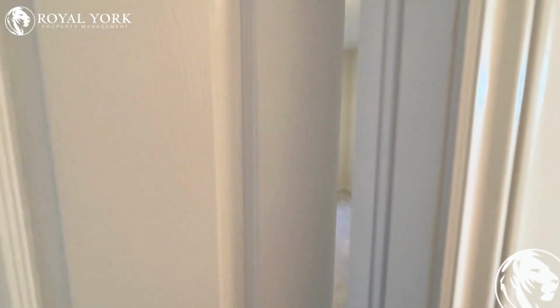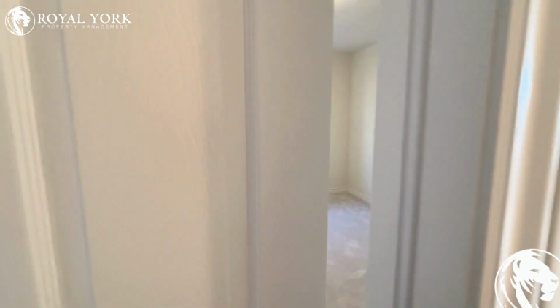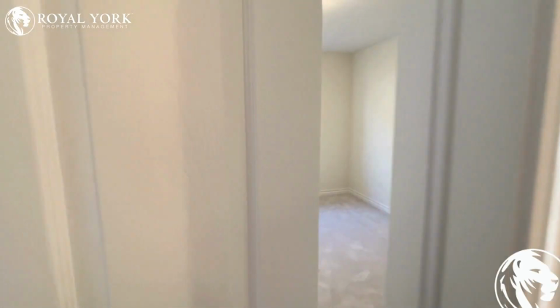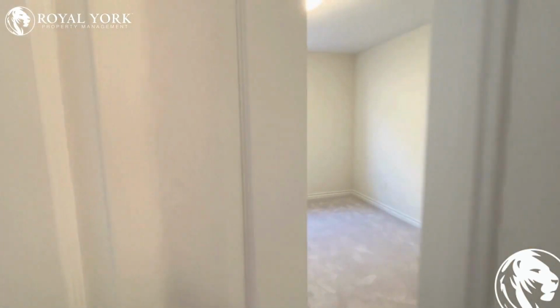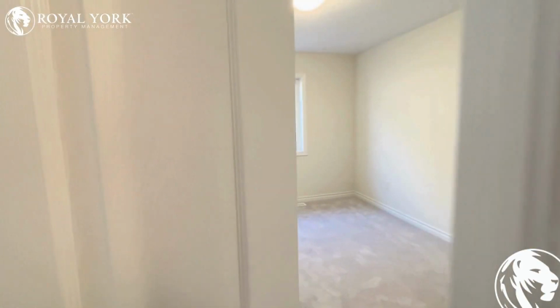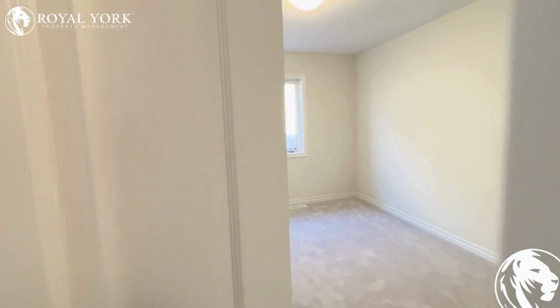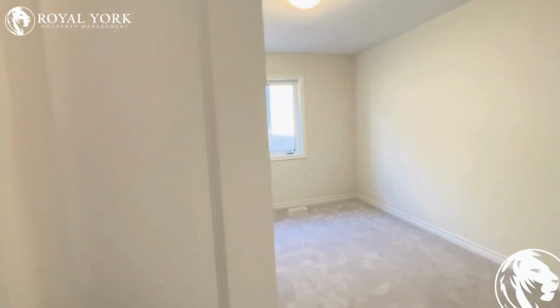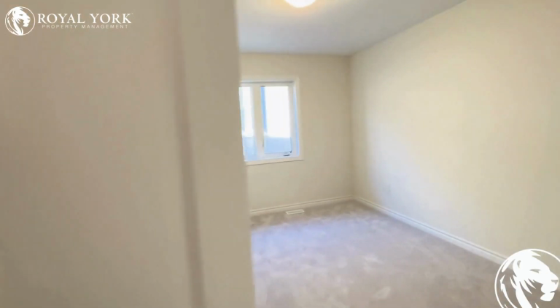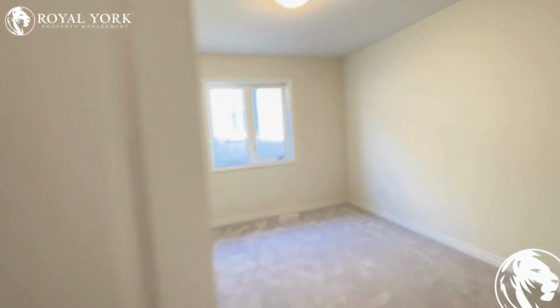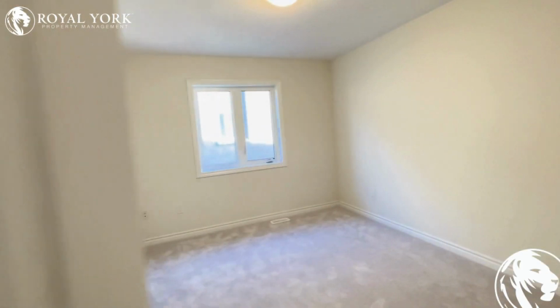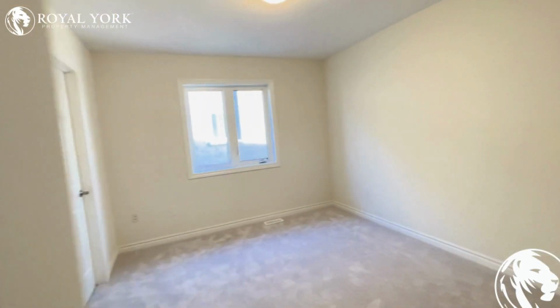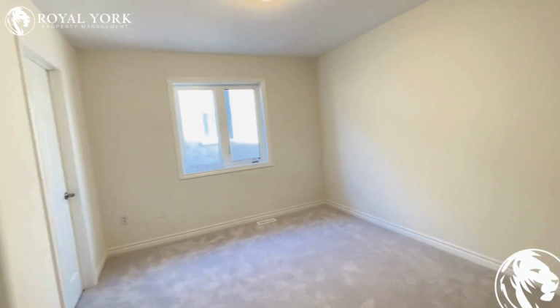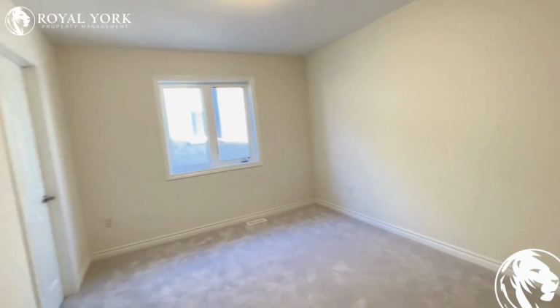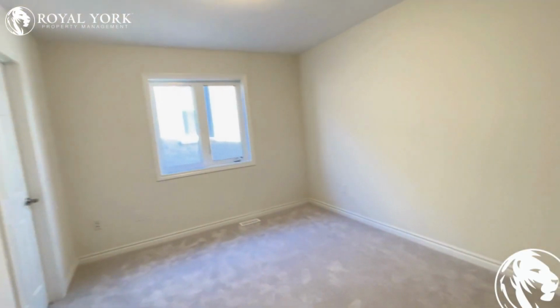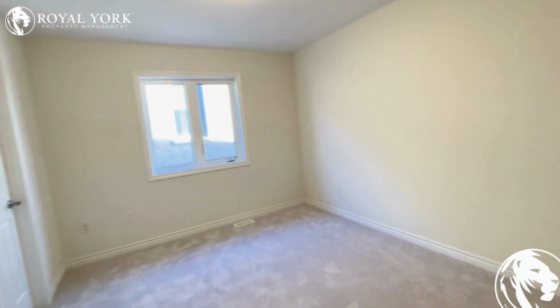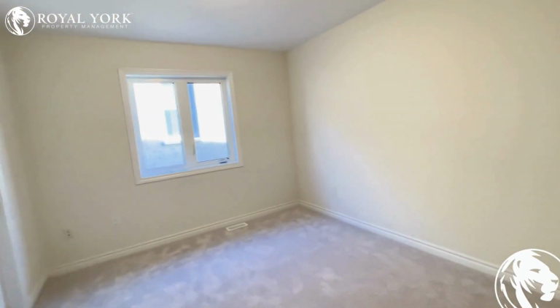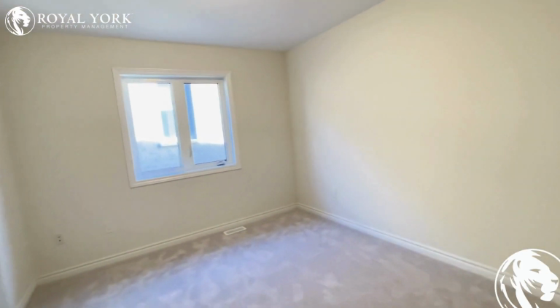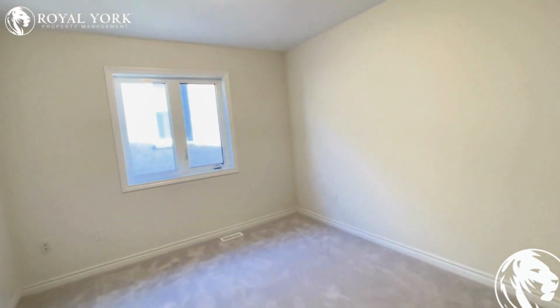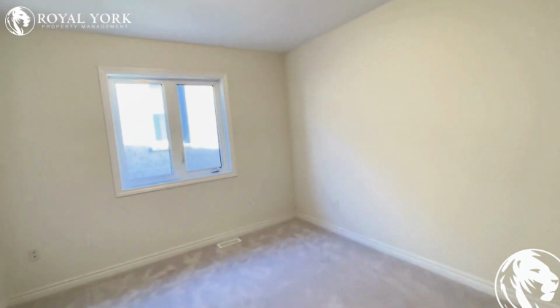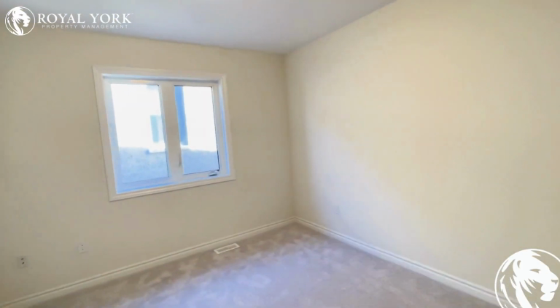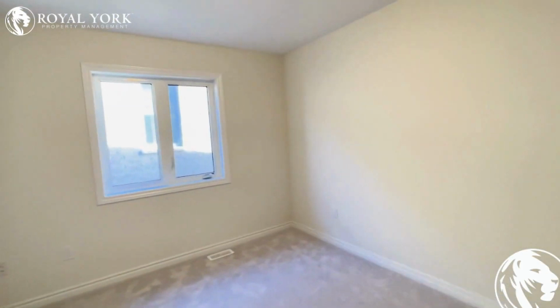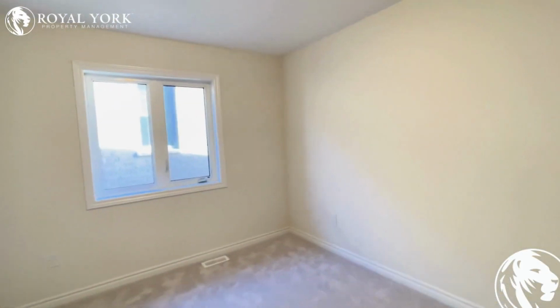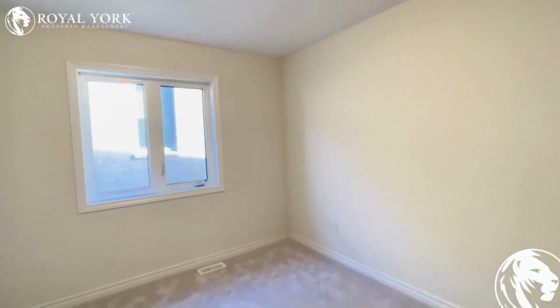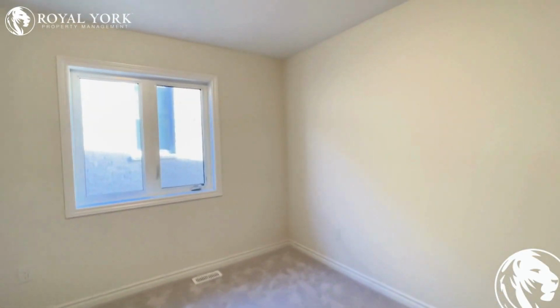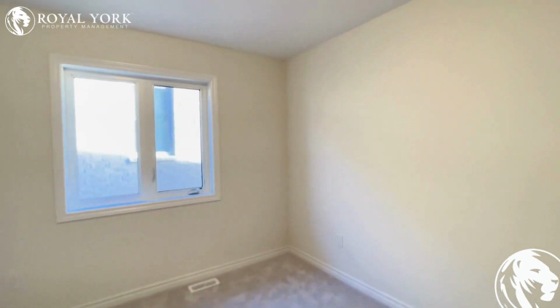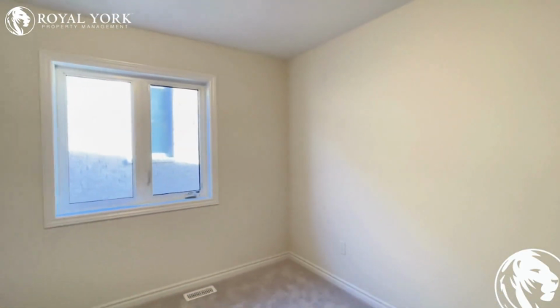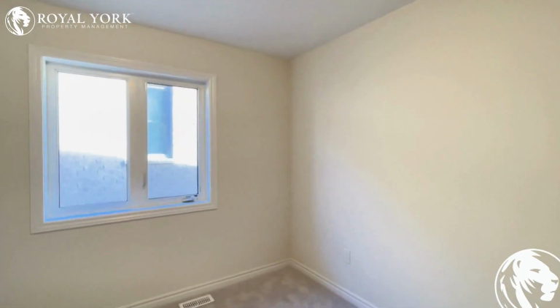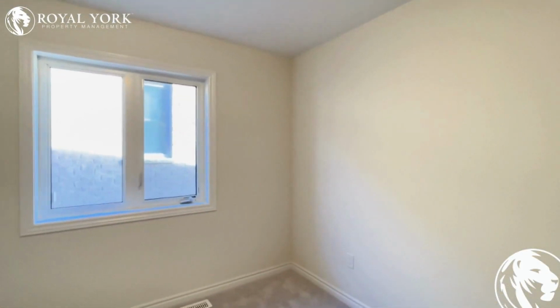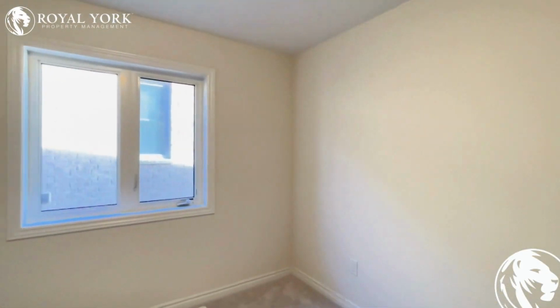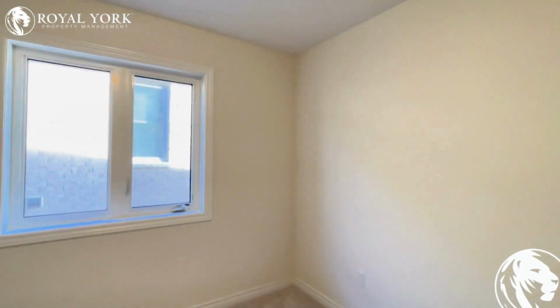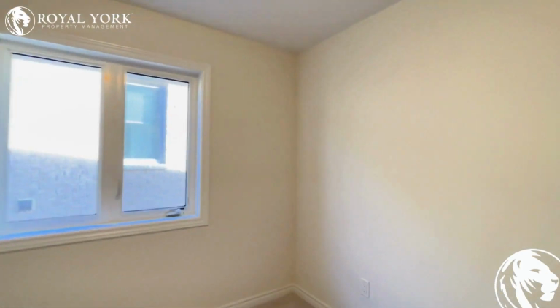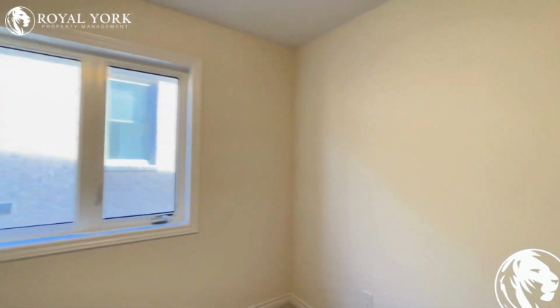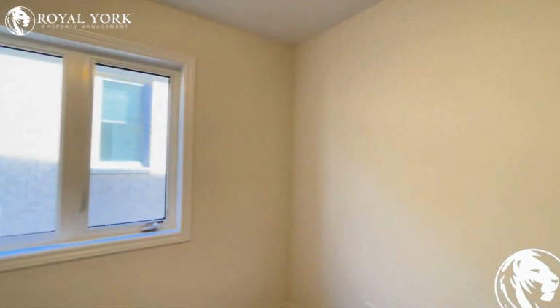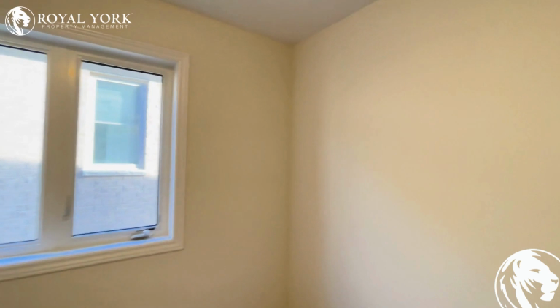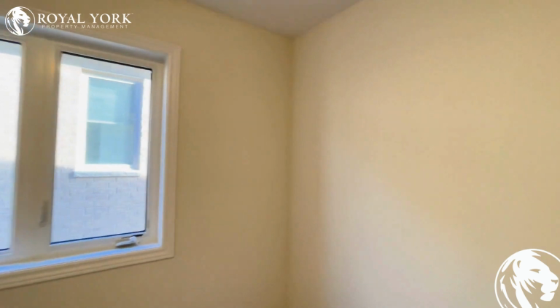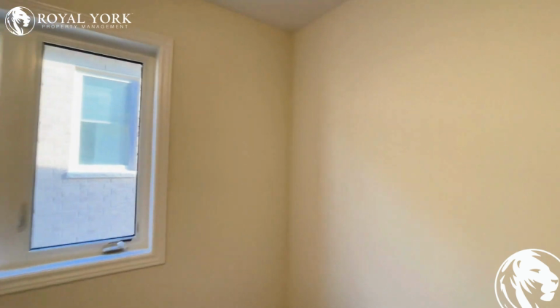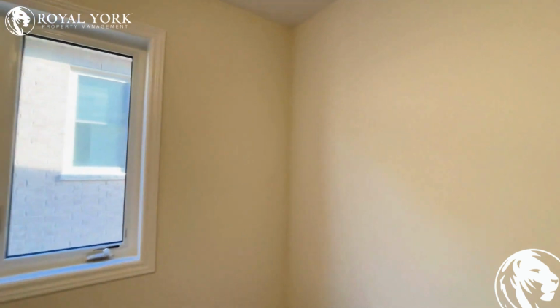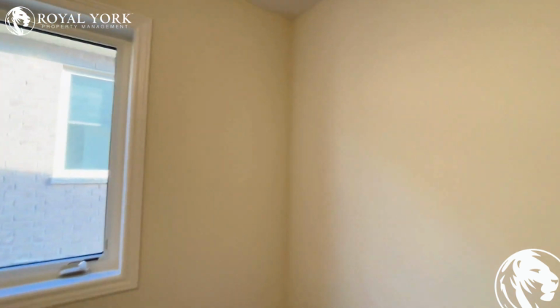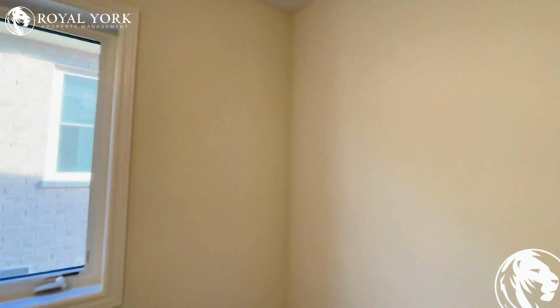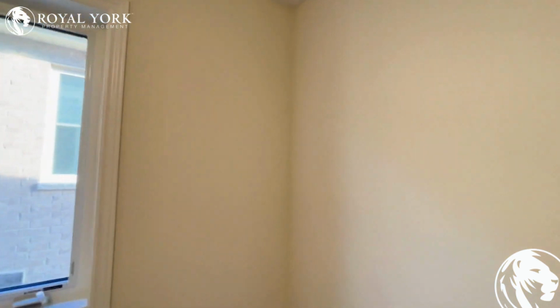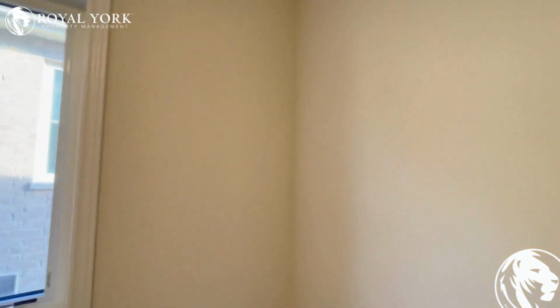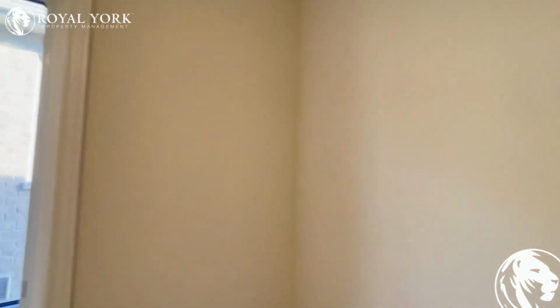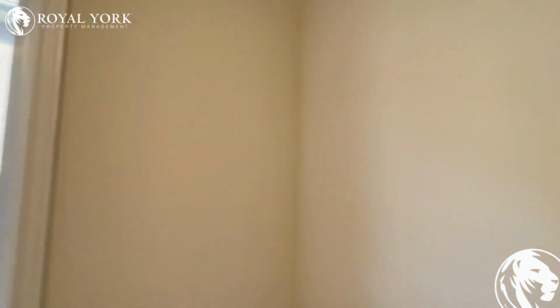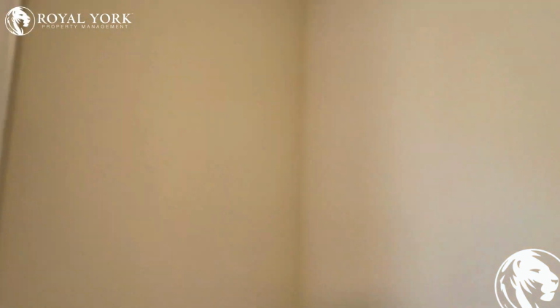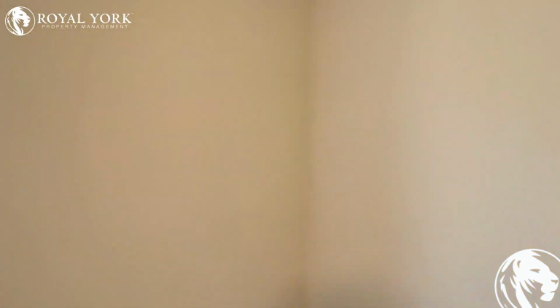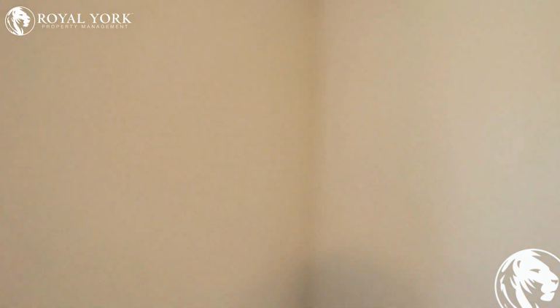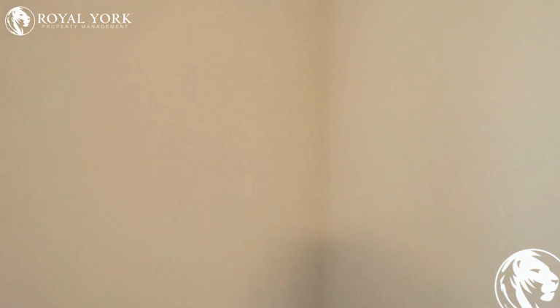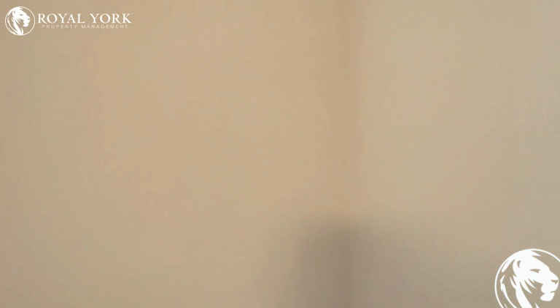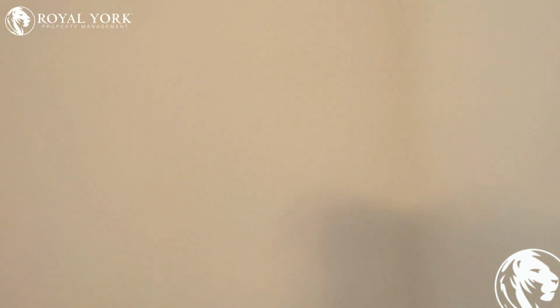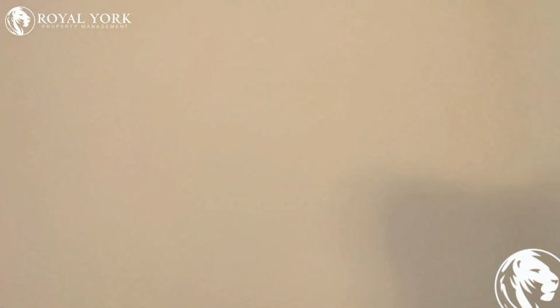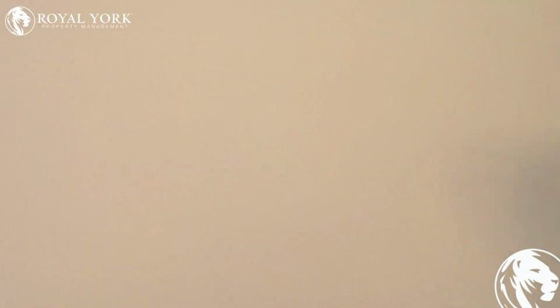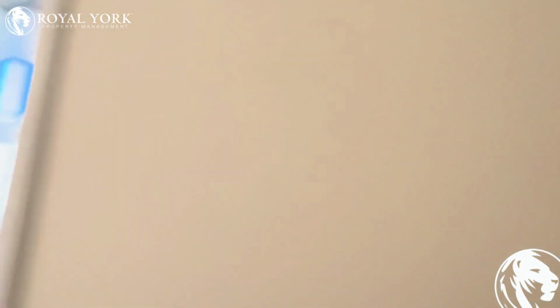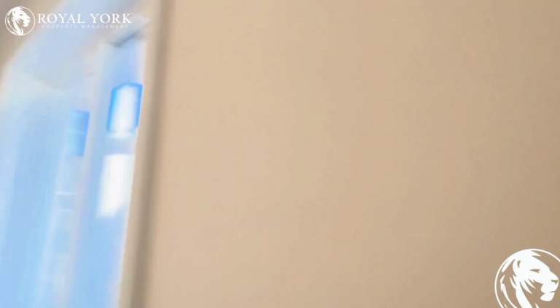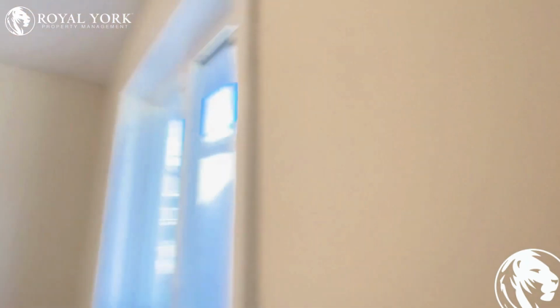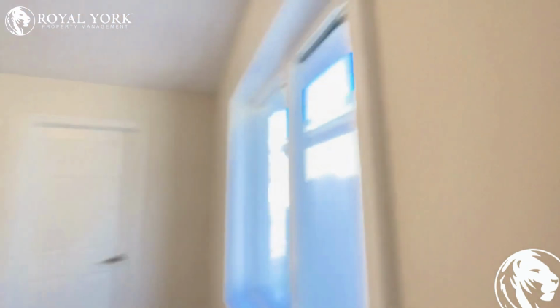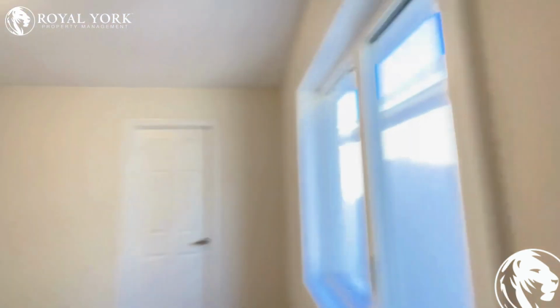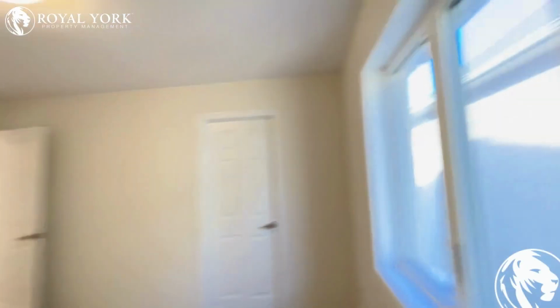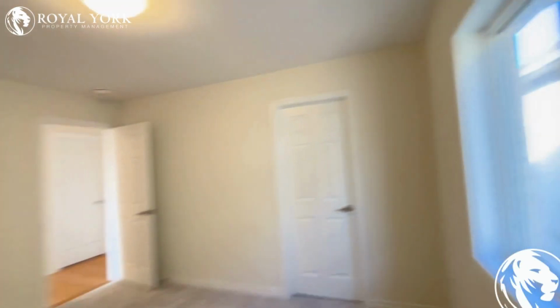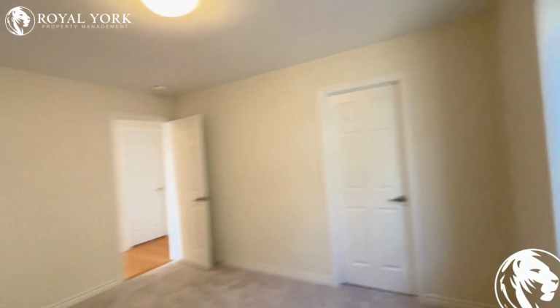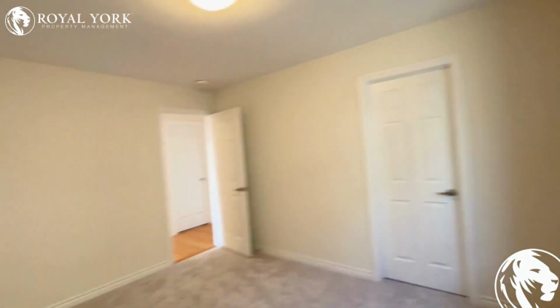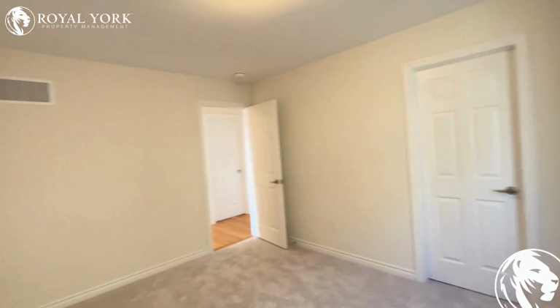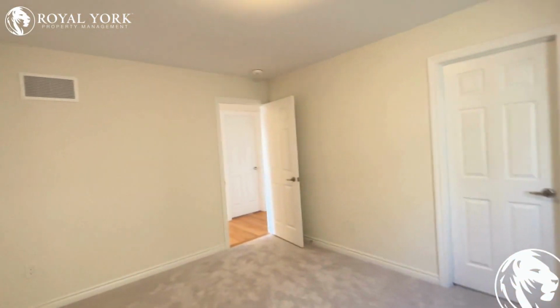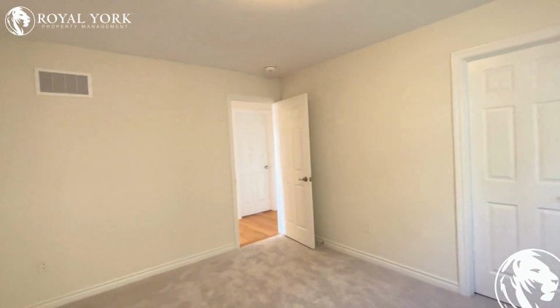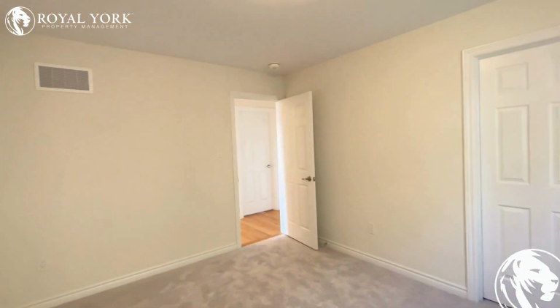Here is bedroom number 1. It's a pretty decent size bedroom where you can easily fit a queen size bed.